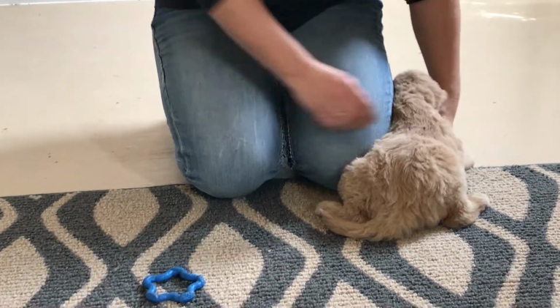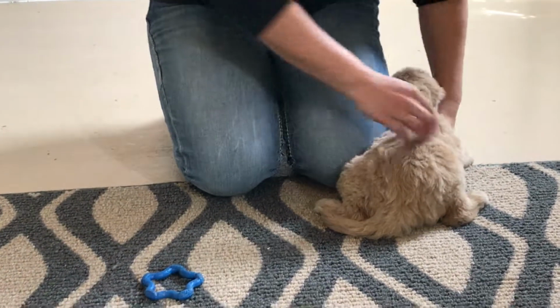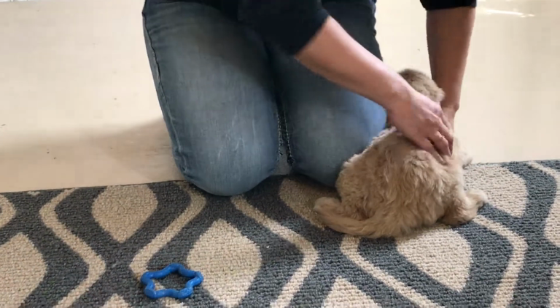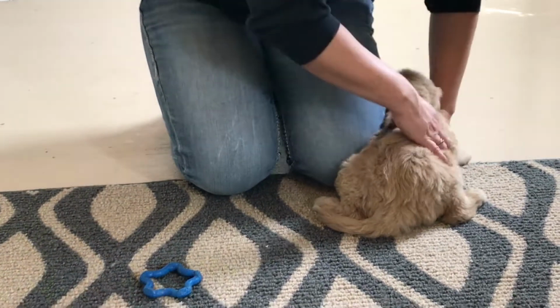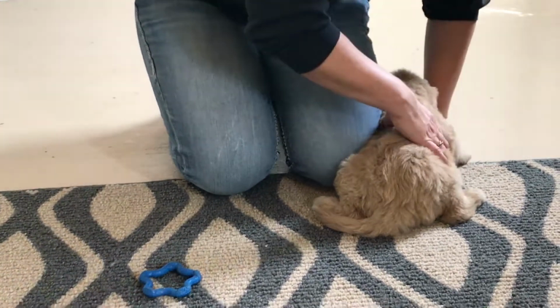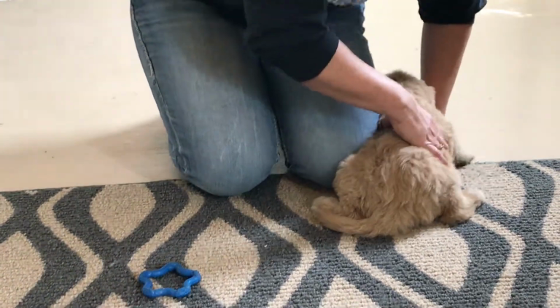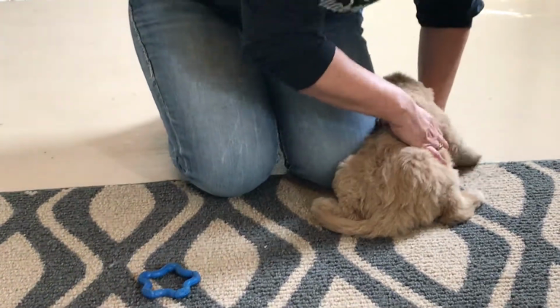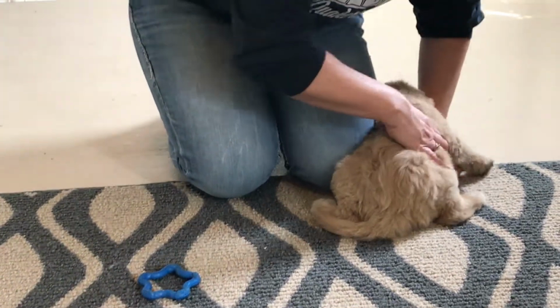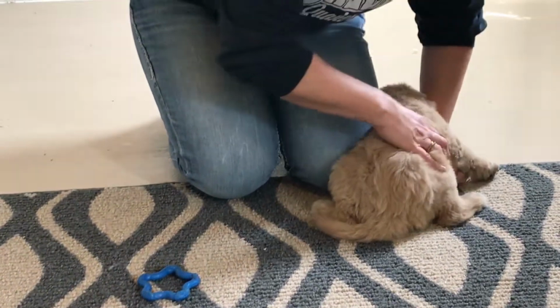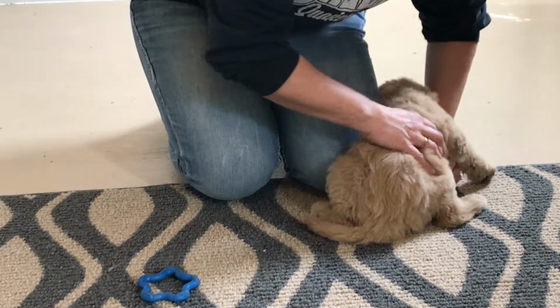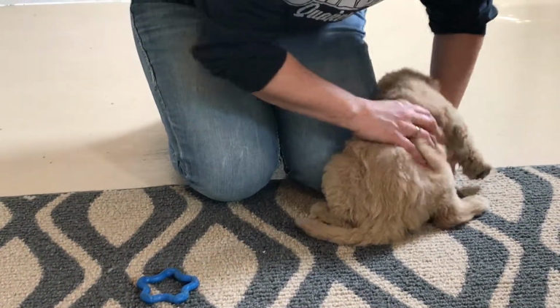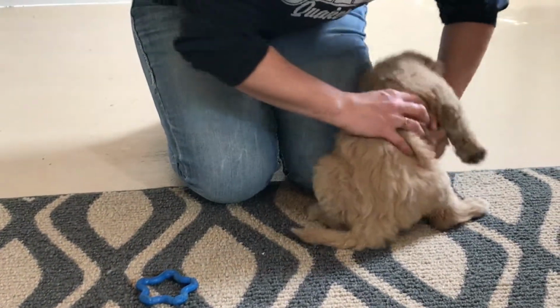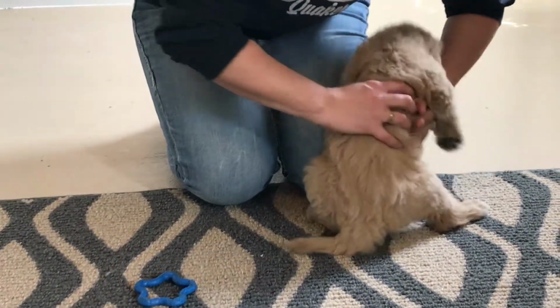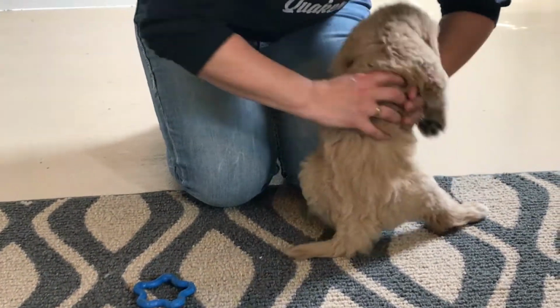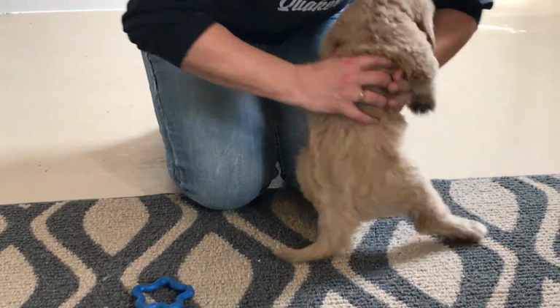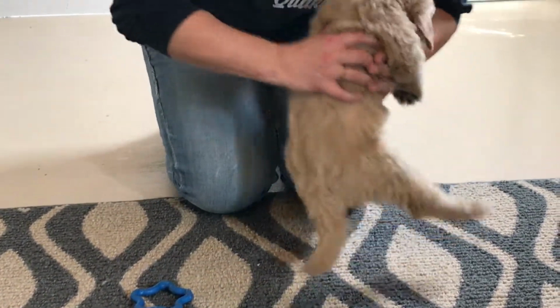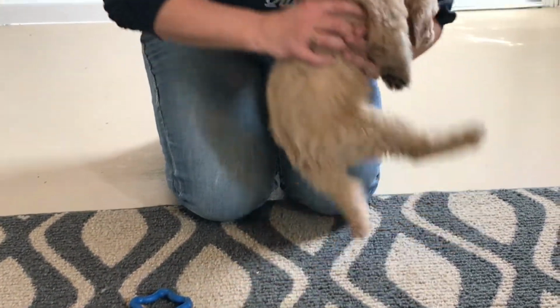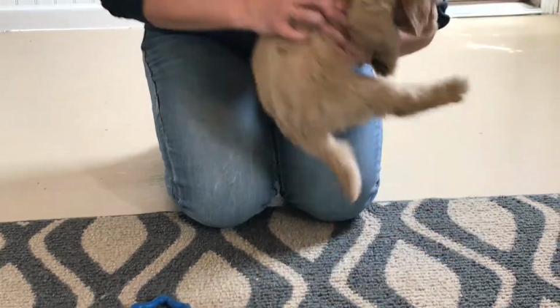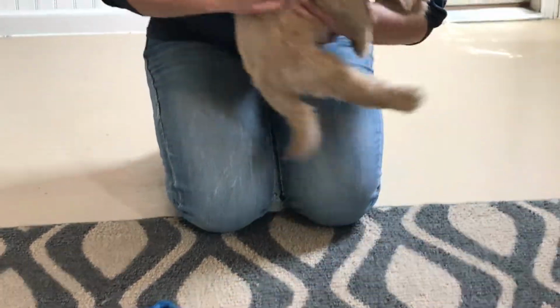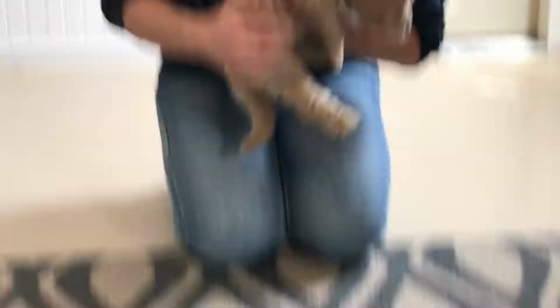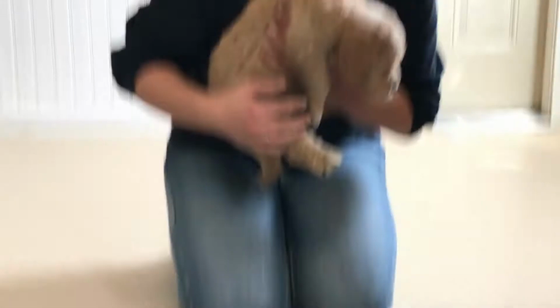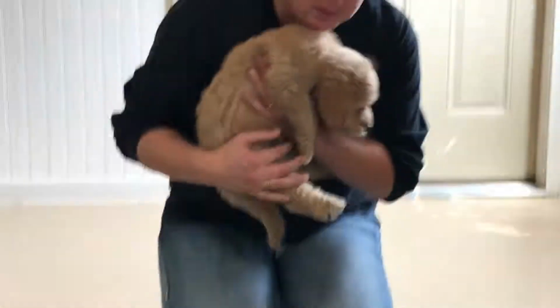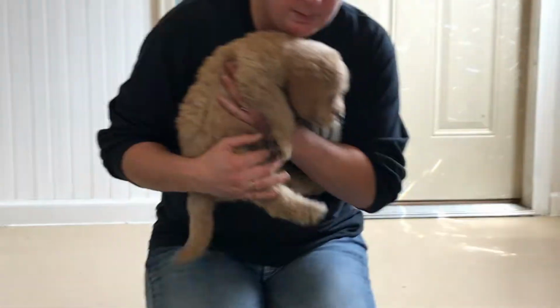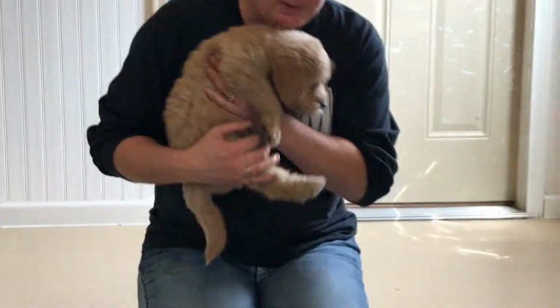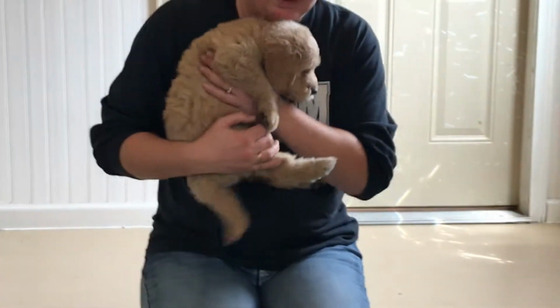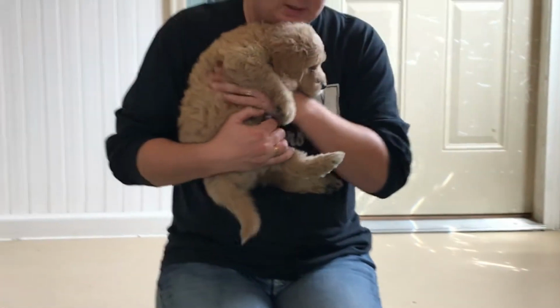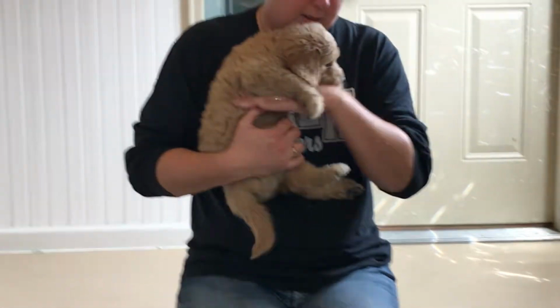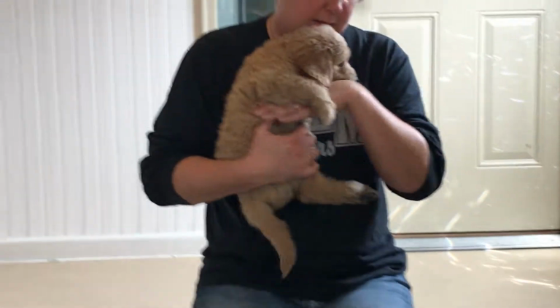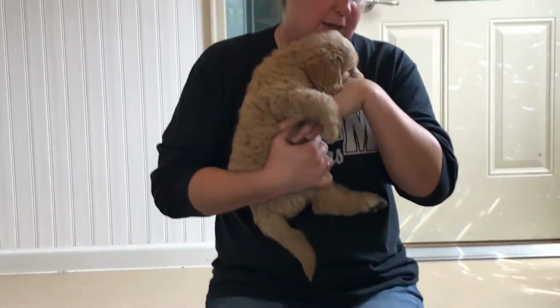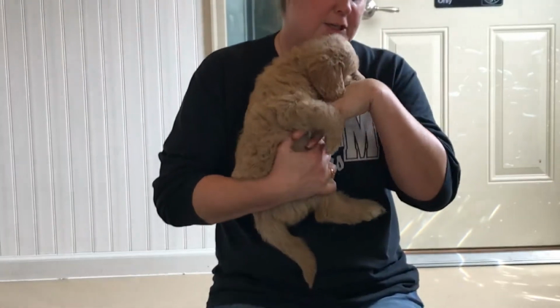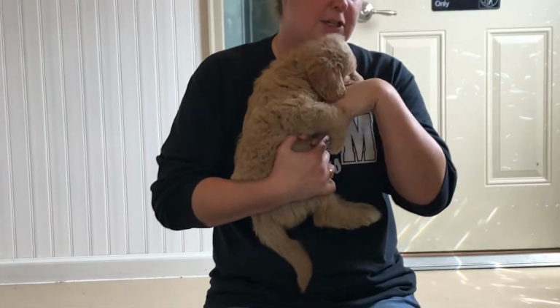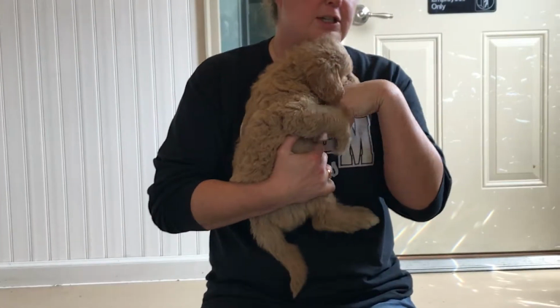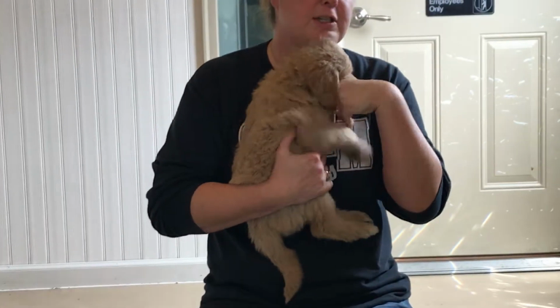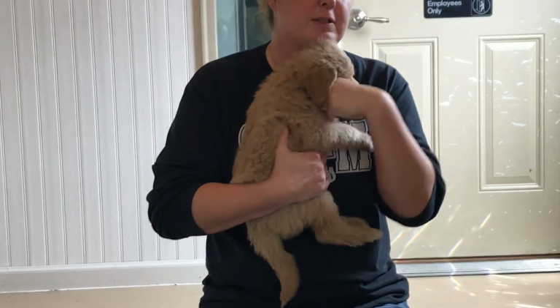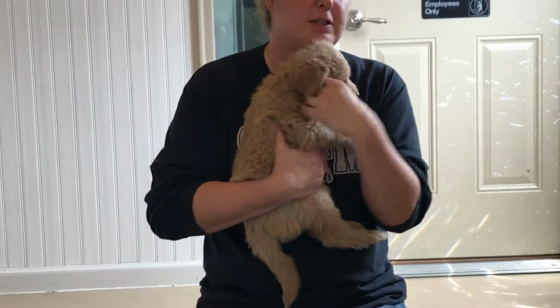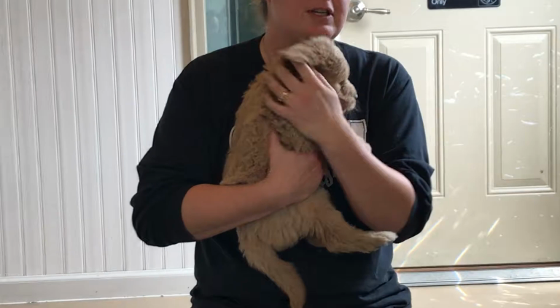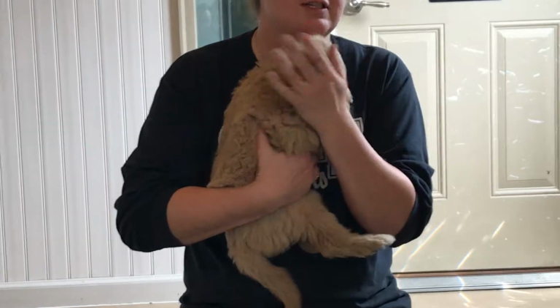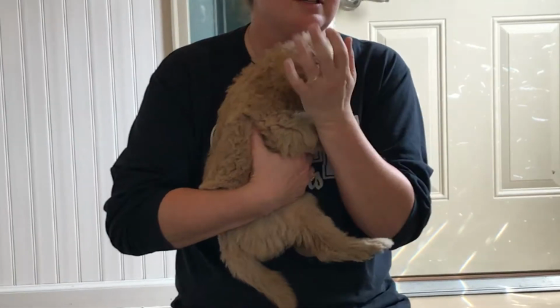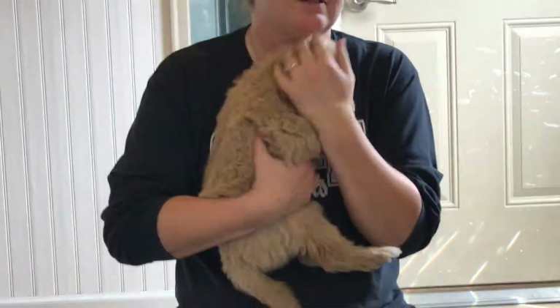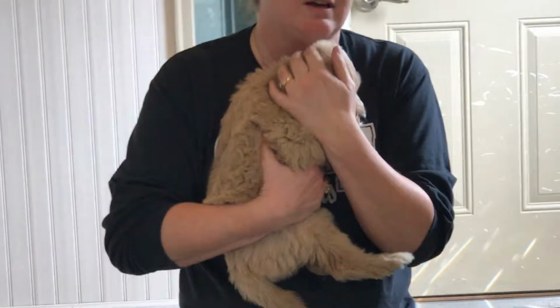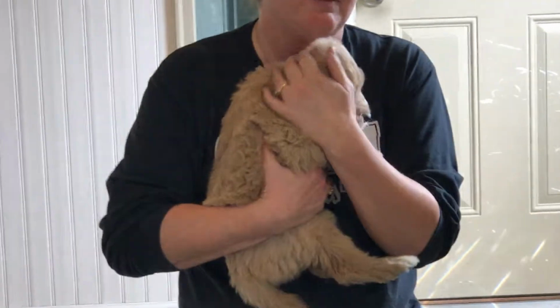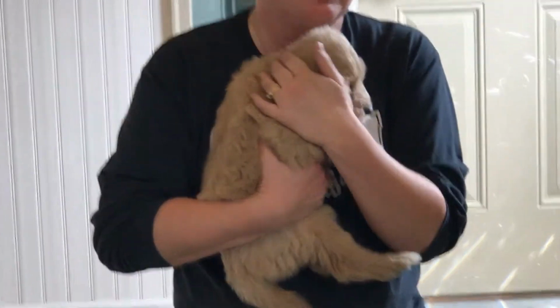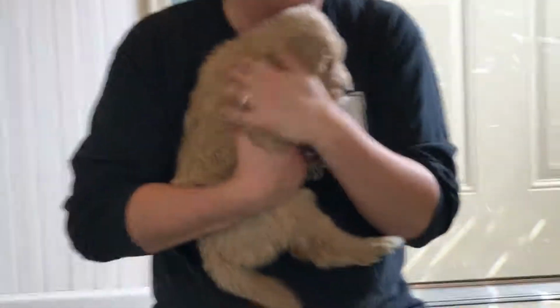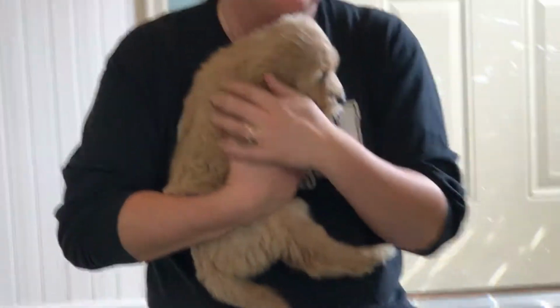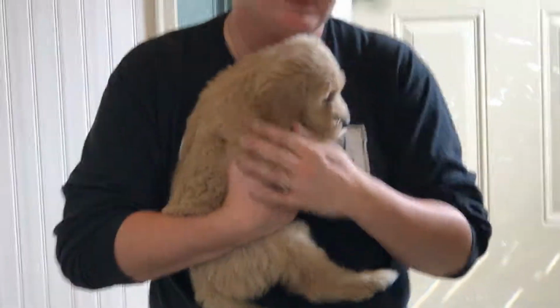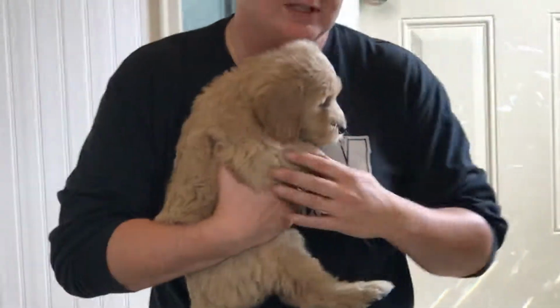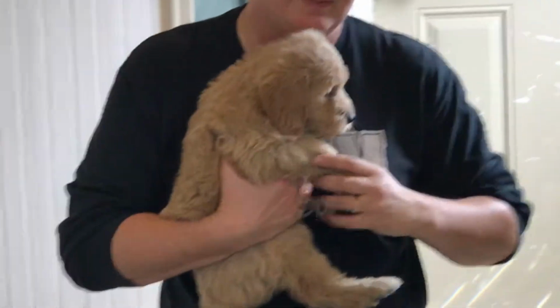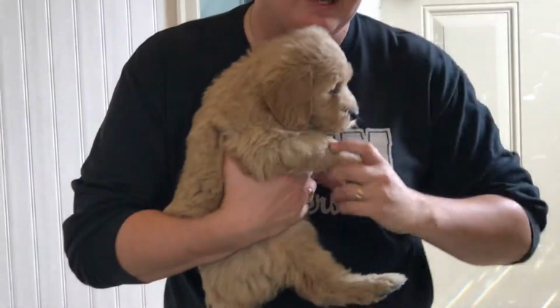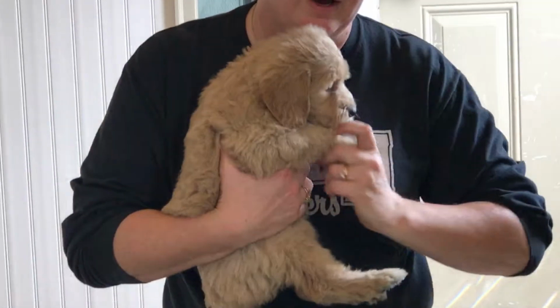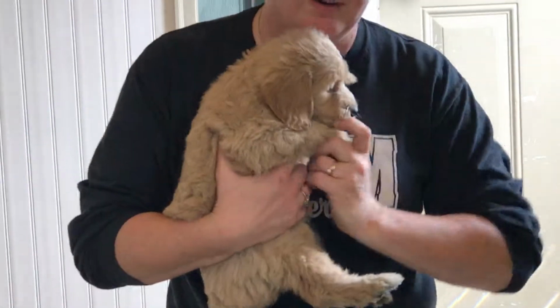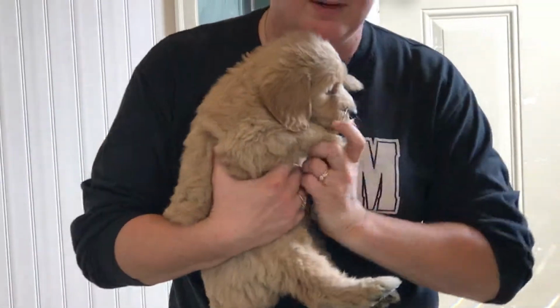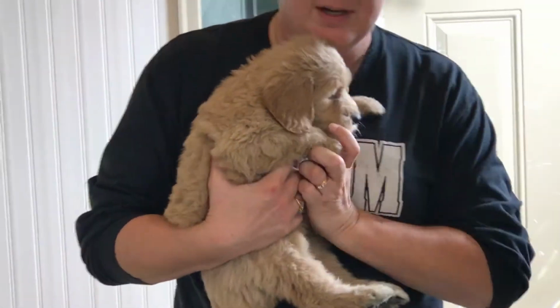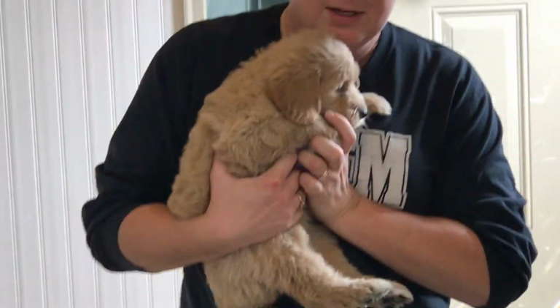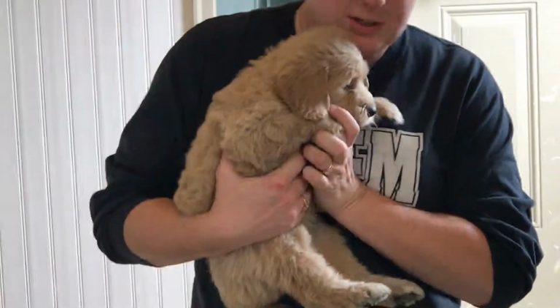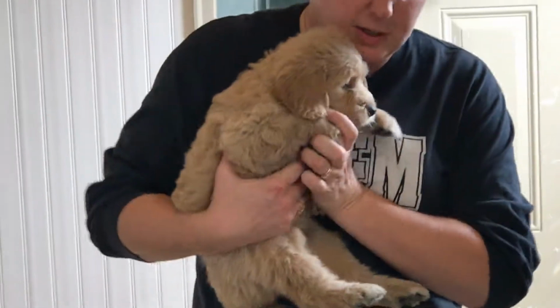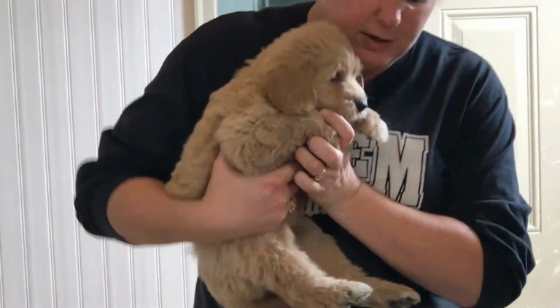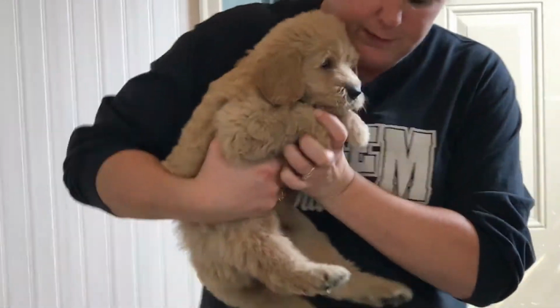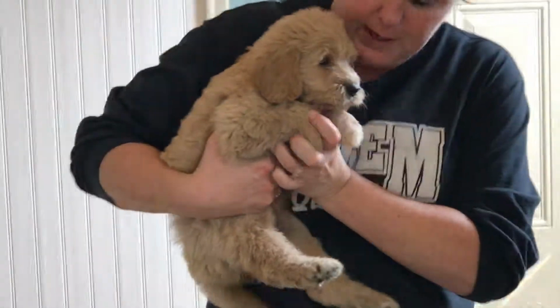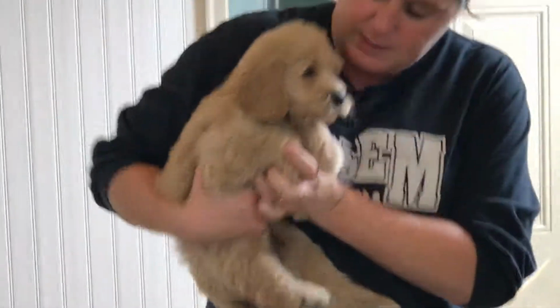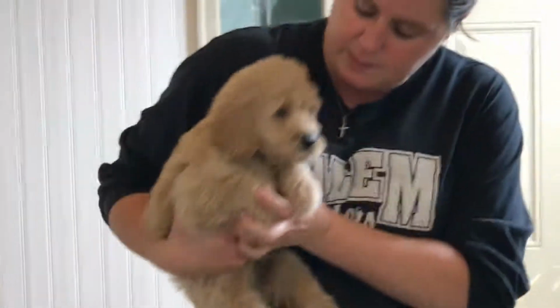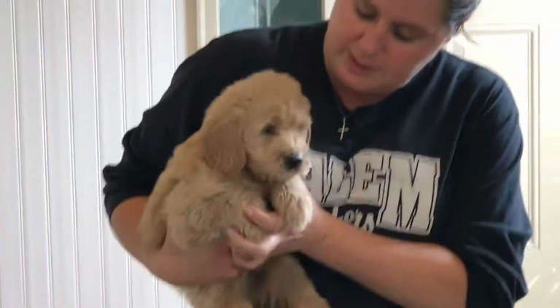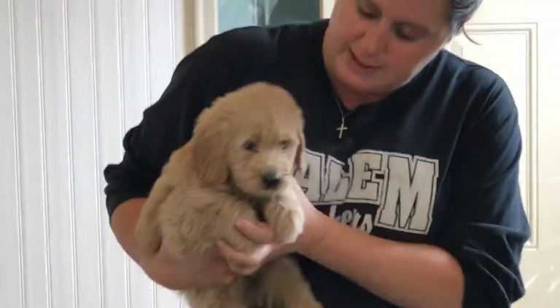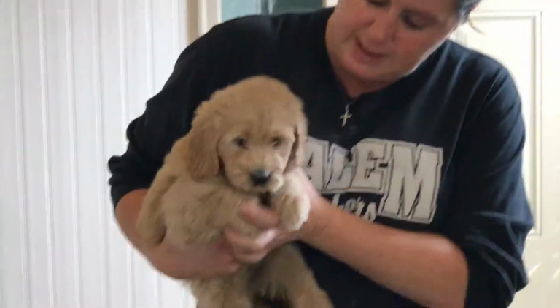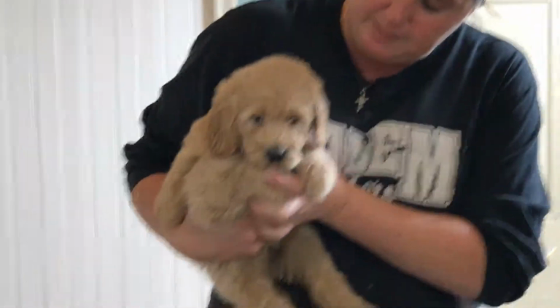You want me to pick you up? Come here, baby girl. It's okay. She's a little lover — she just wants to be held. Let me show you her face one more time.